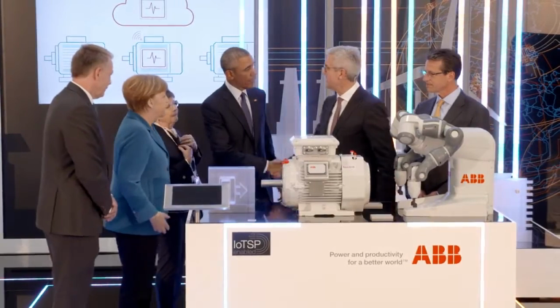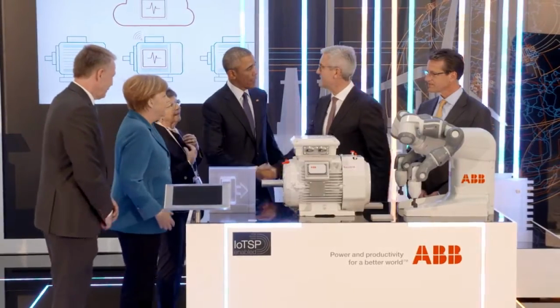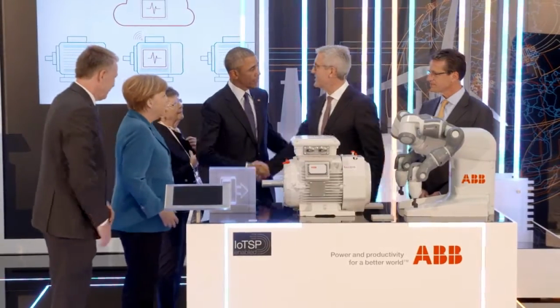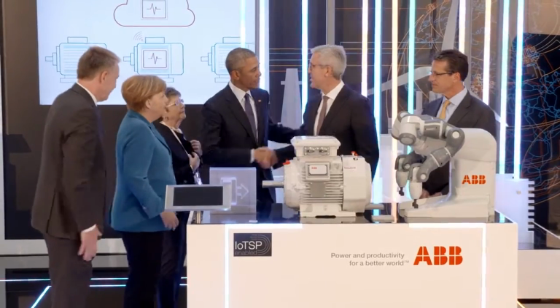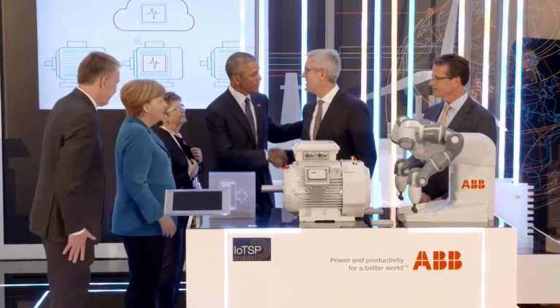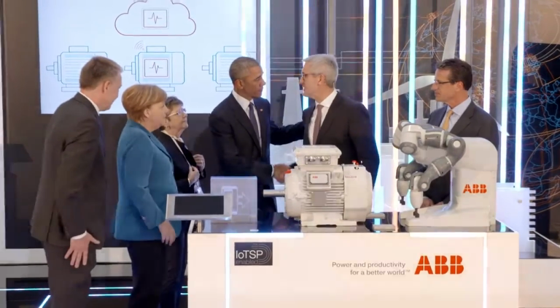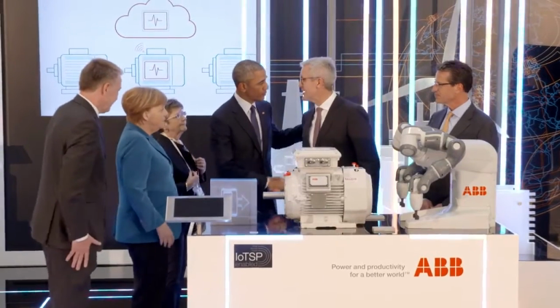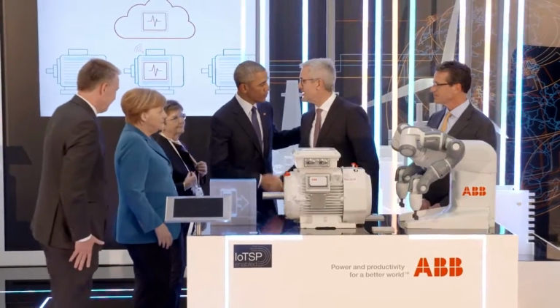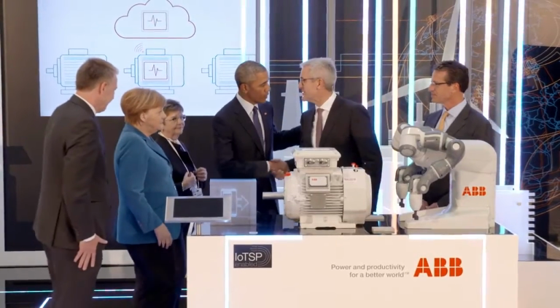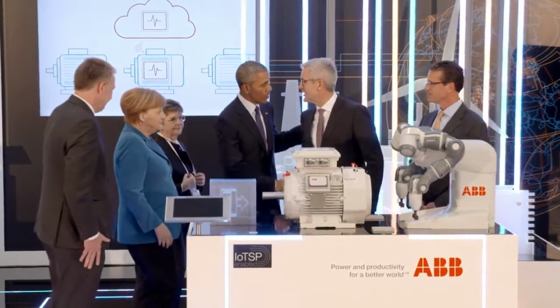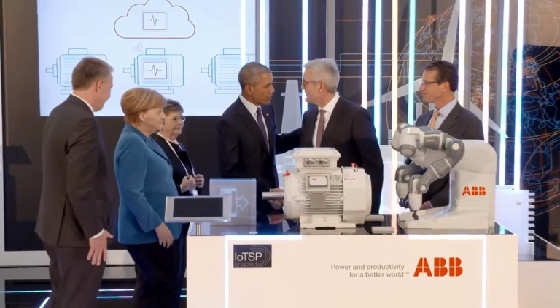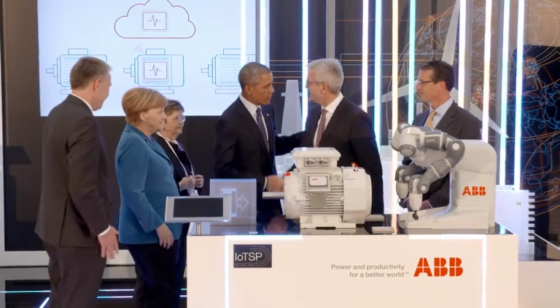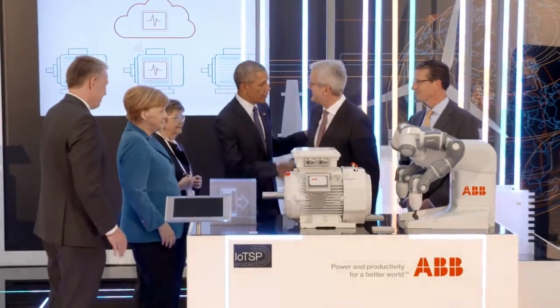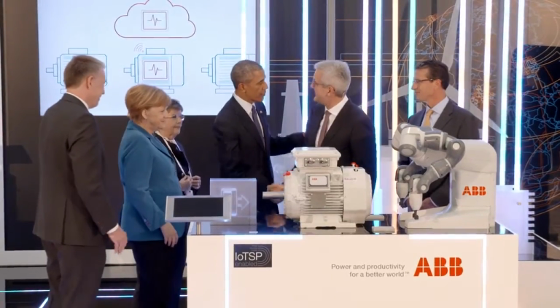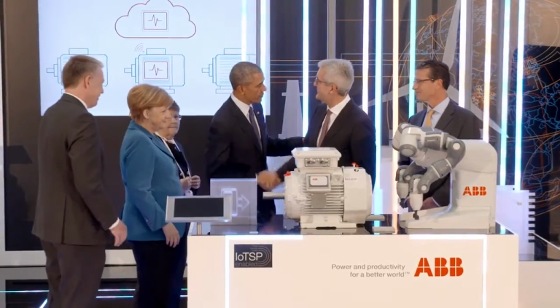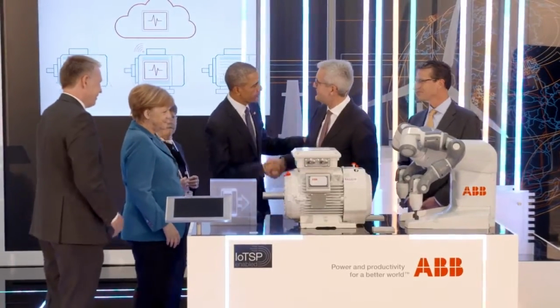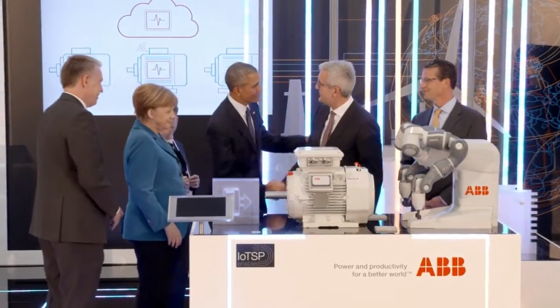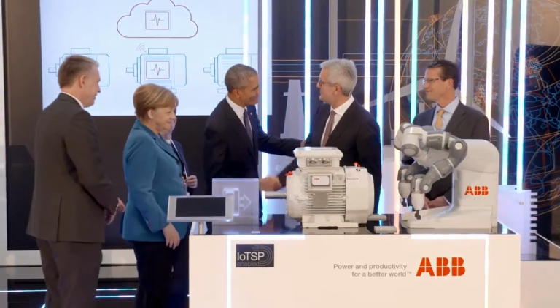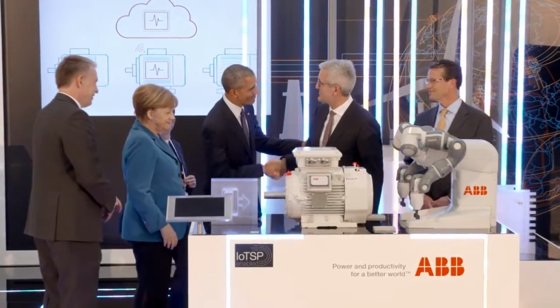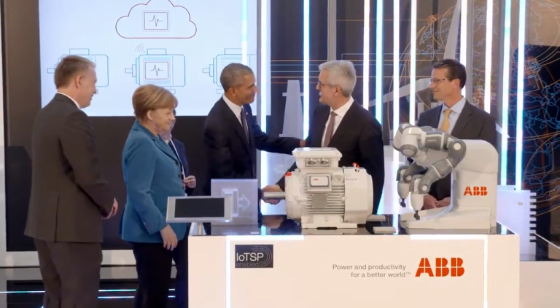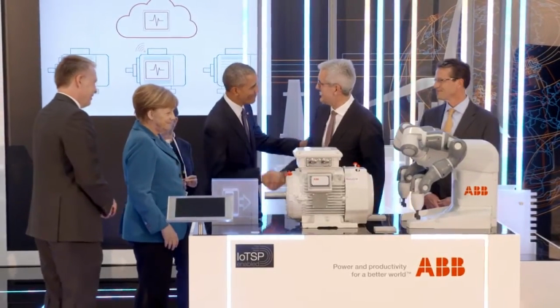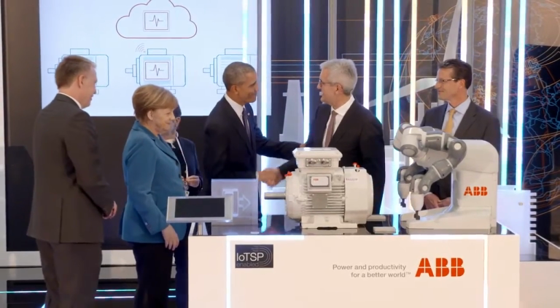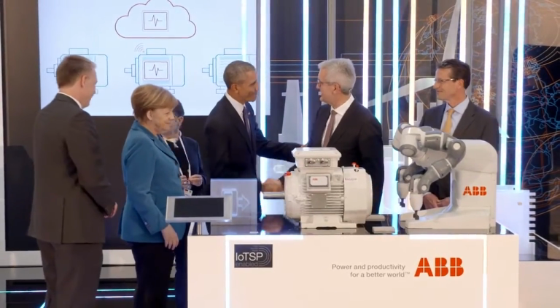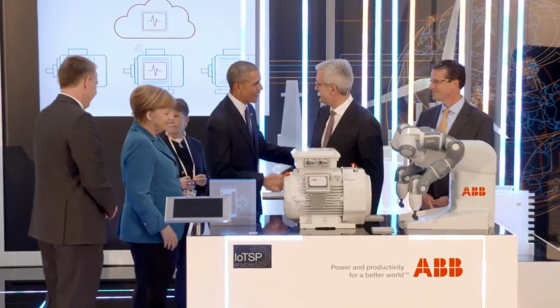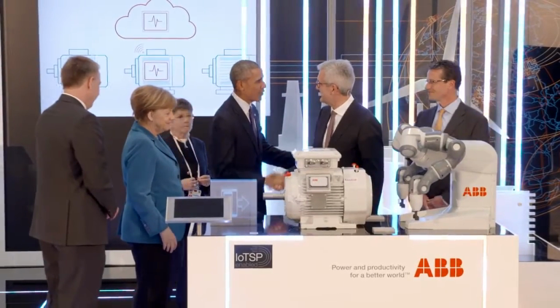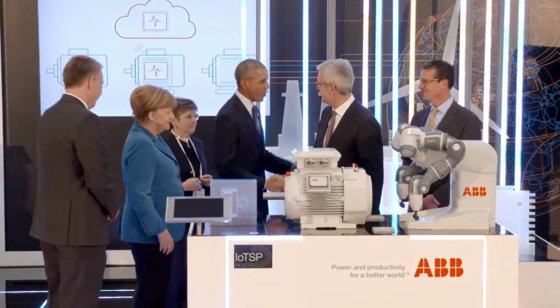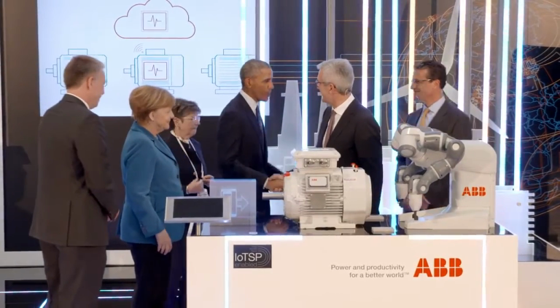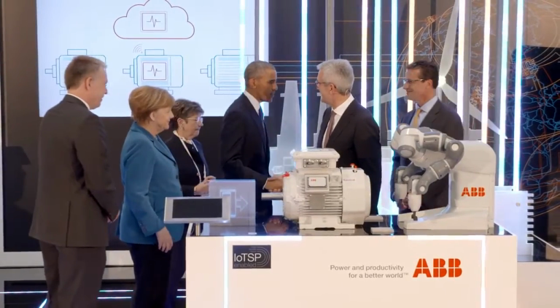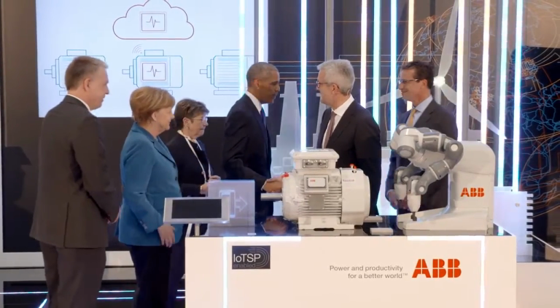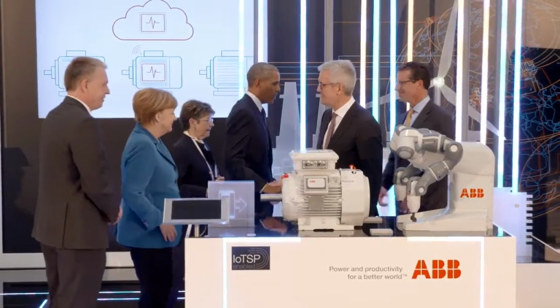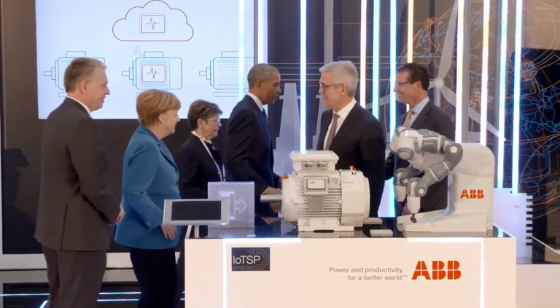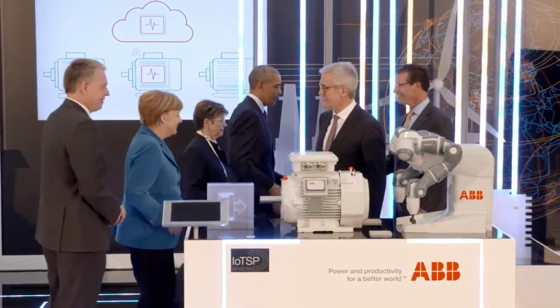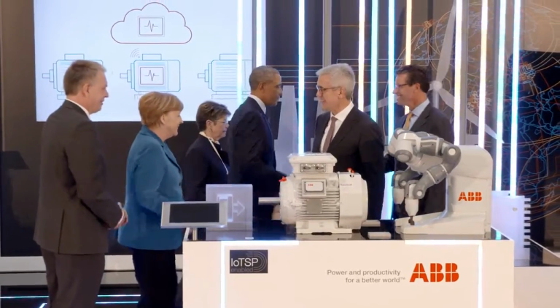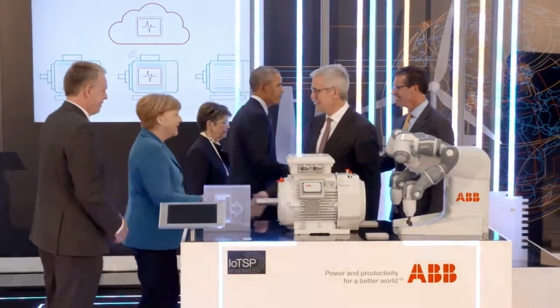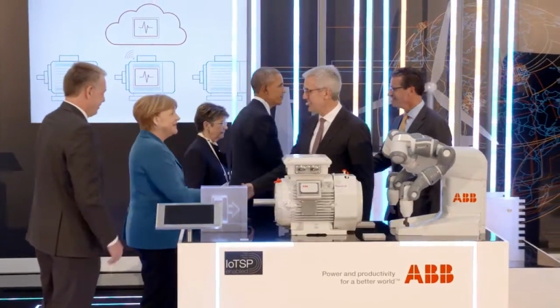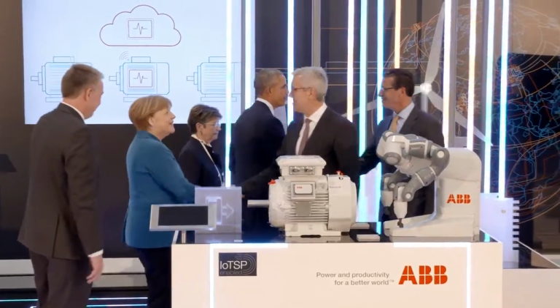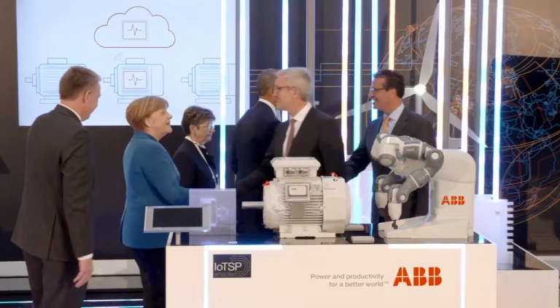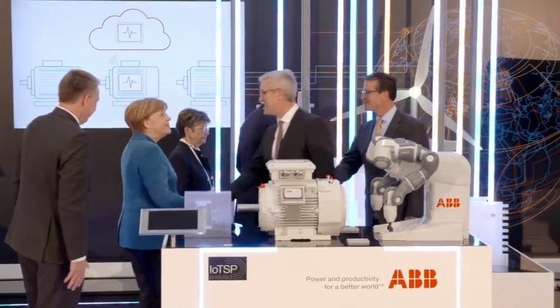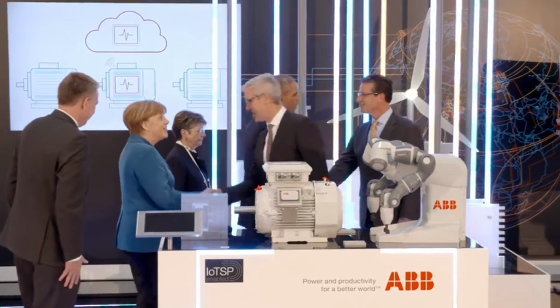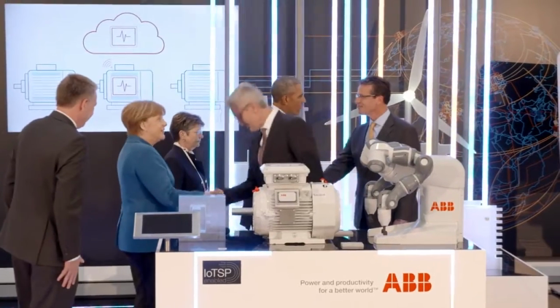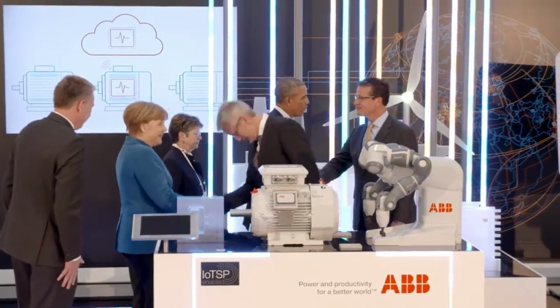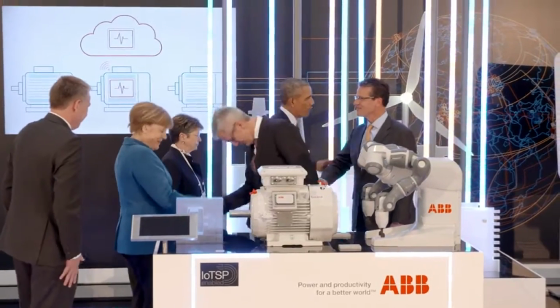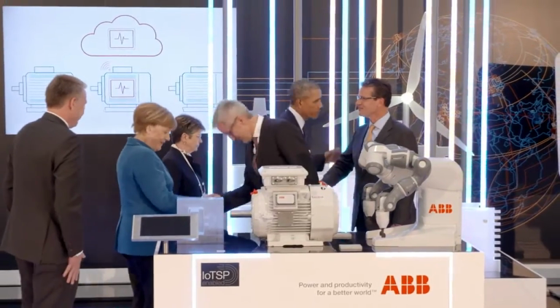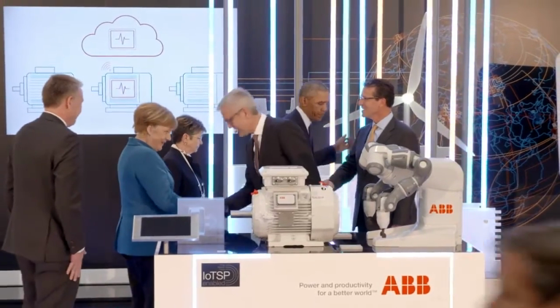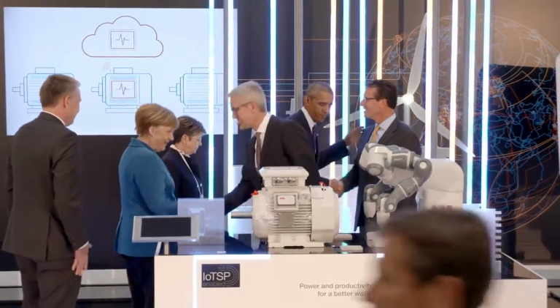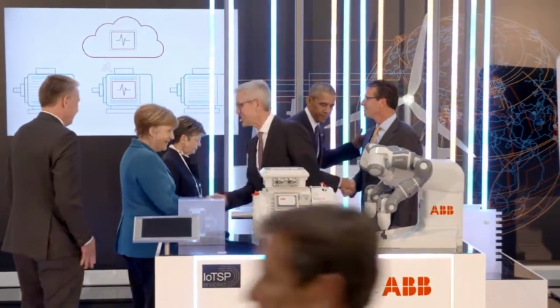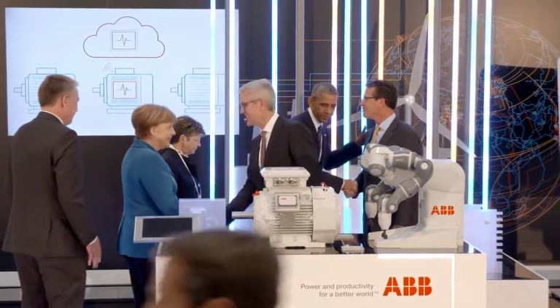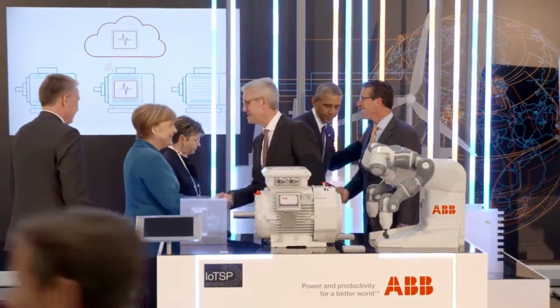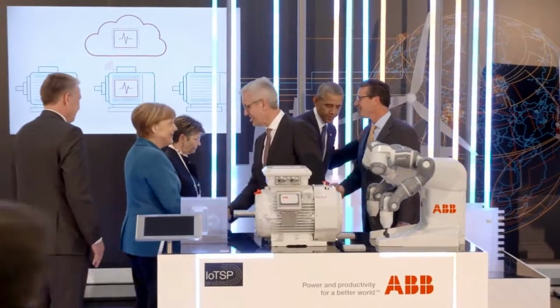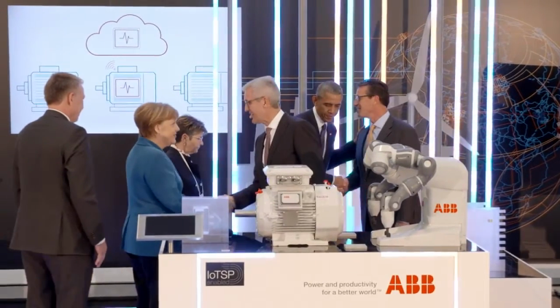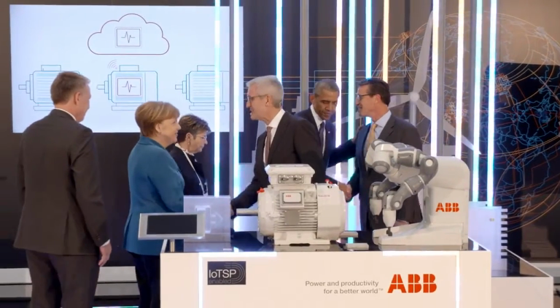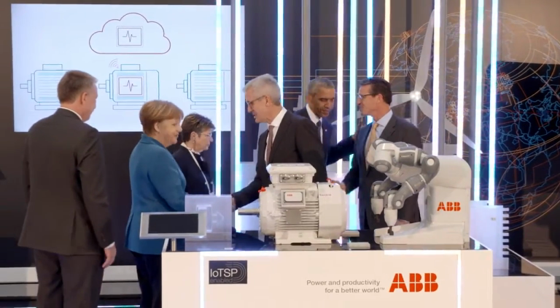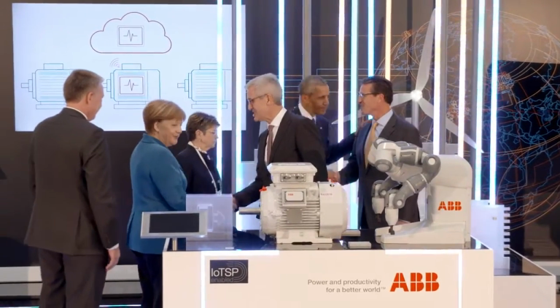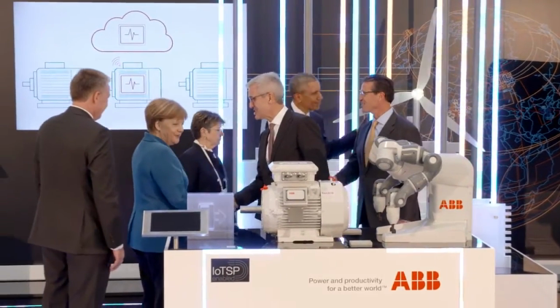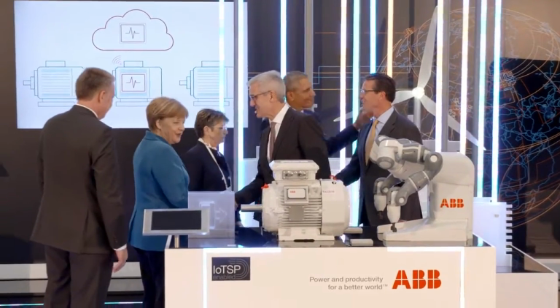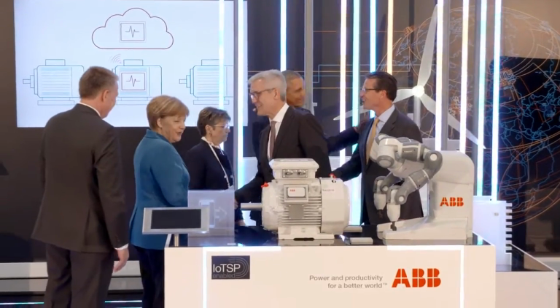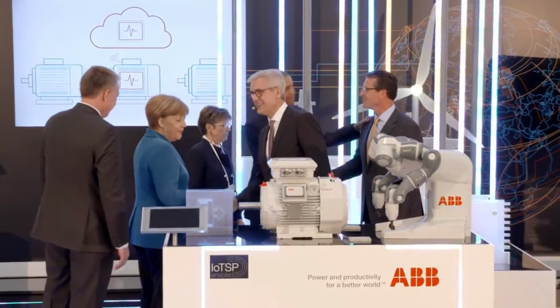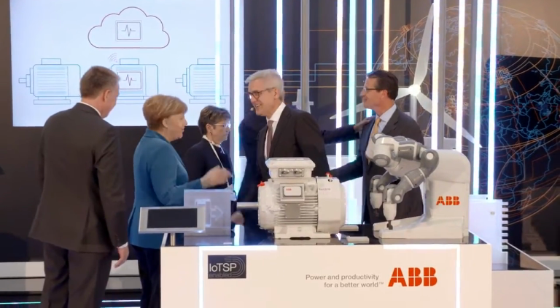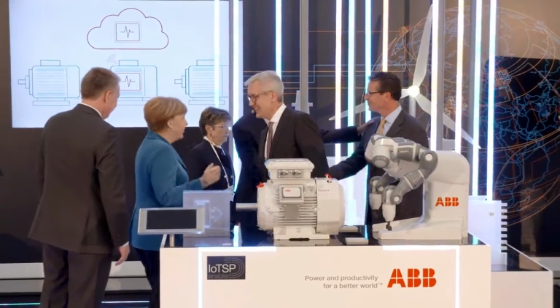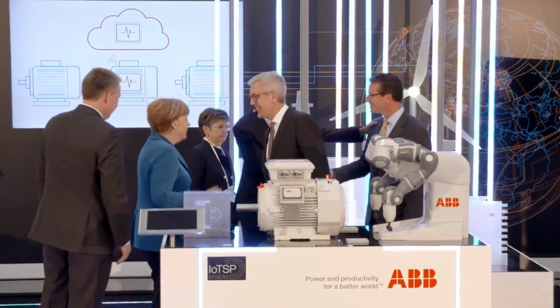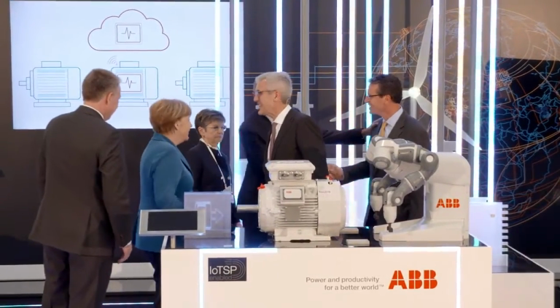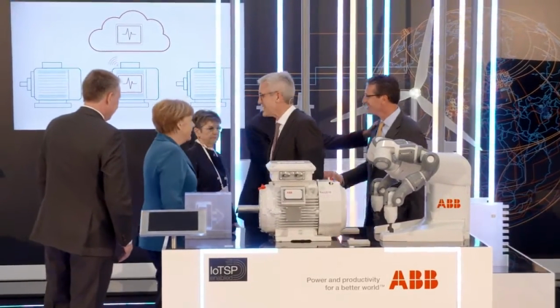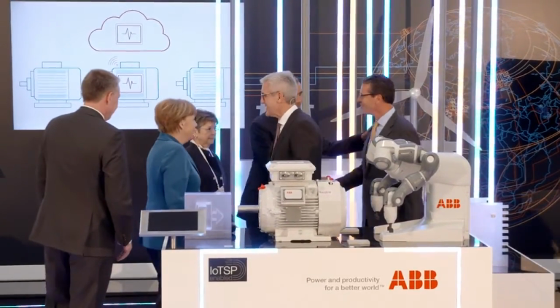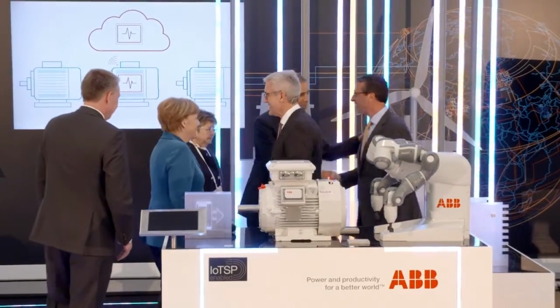Pleasure. Thank you very much for your visit. I really appreciate your visit. Thank you very much. Herzlichen Dank, Frau Bundeskanzlerin. Vielen Dank für den Besuch. Dankeschön.